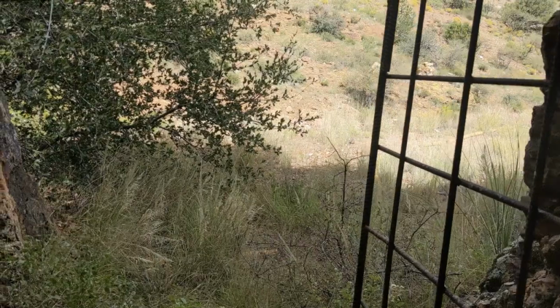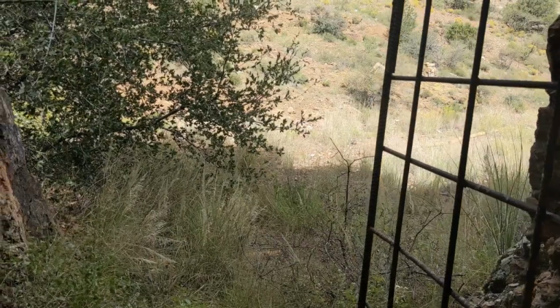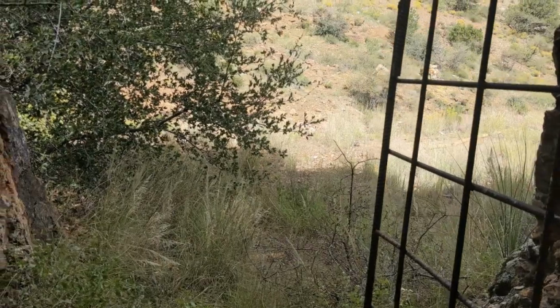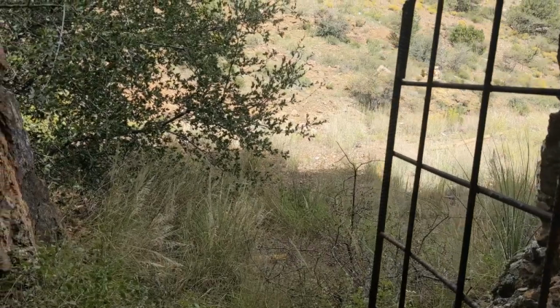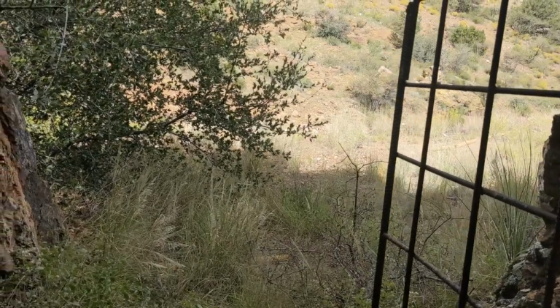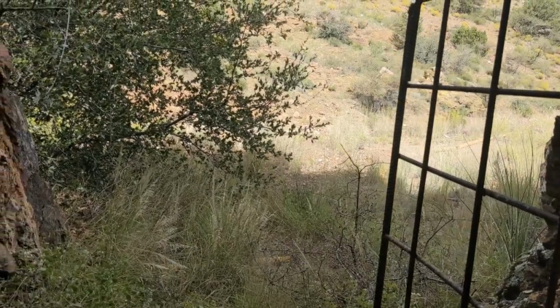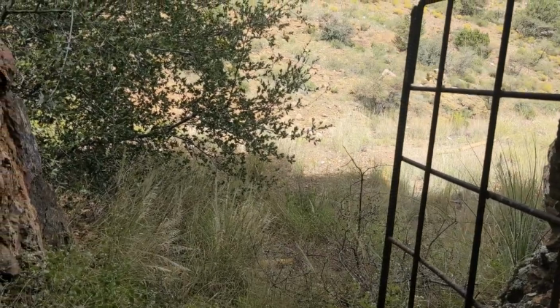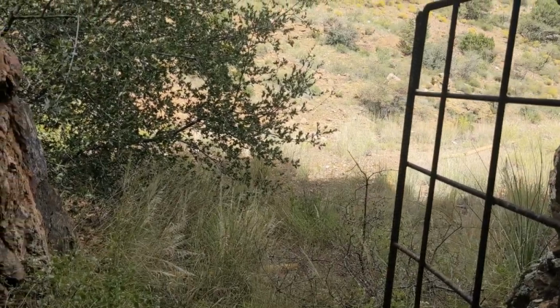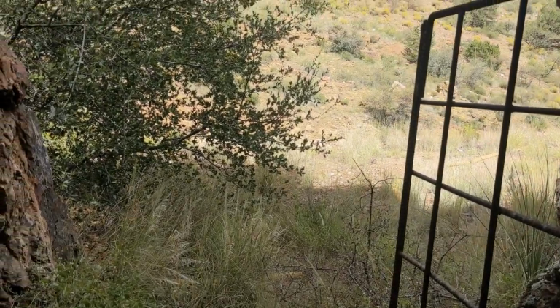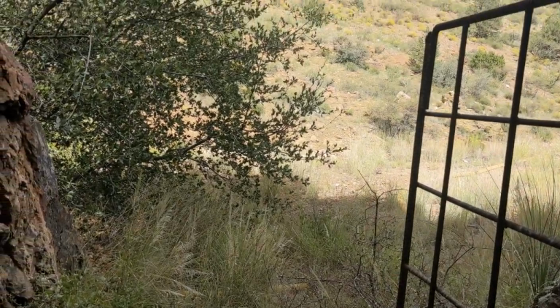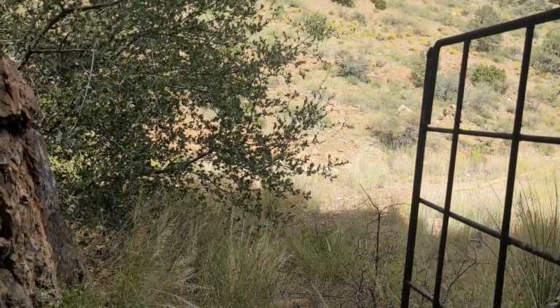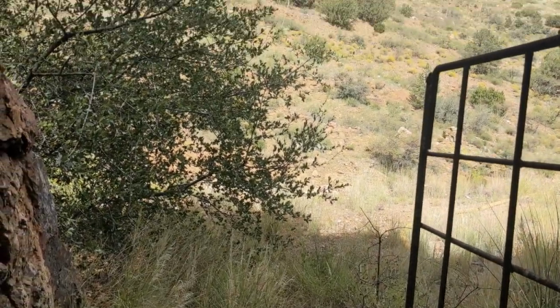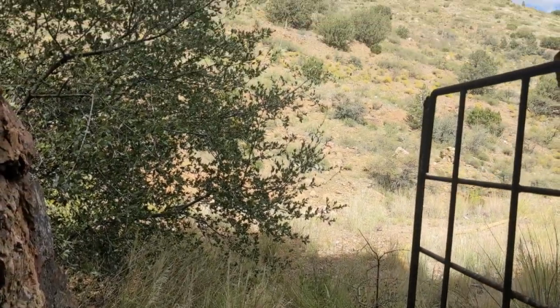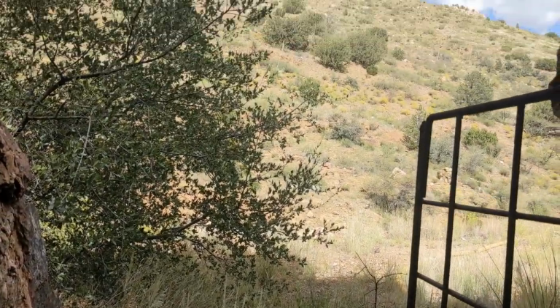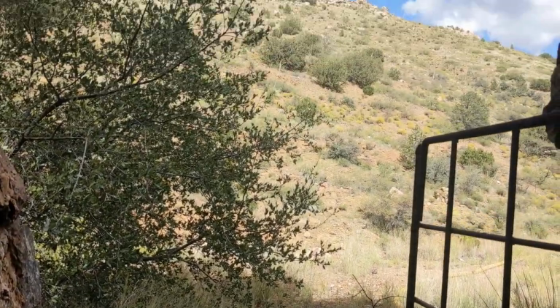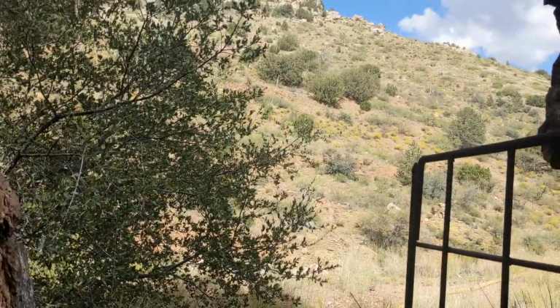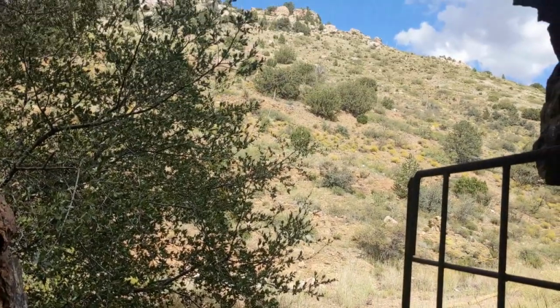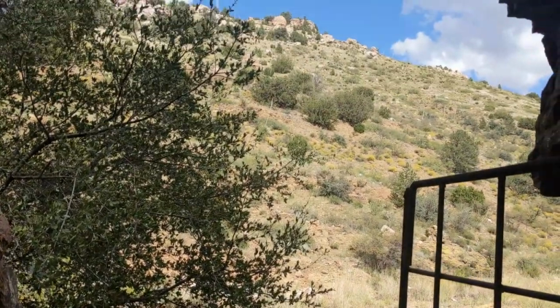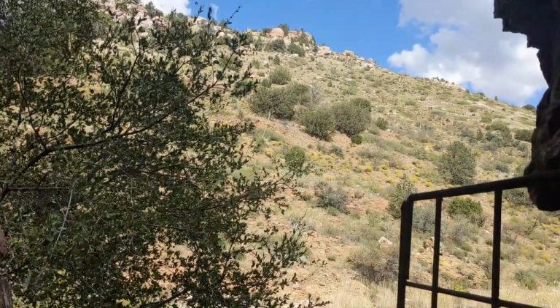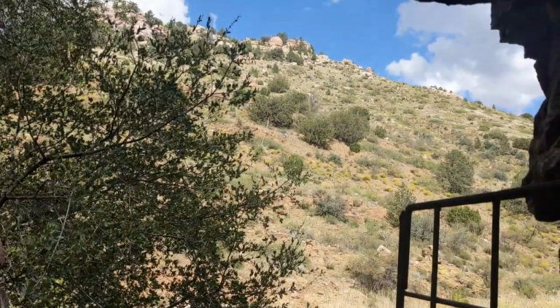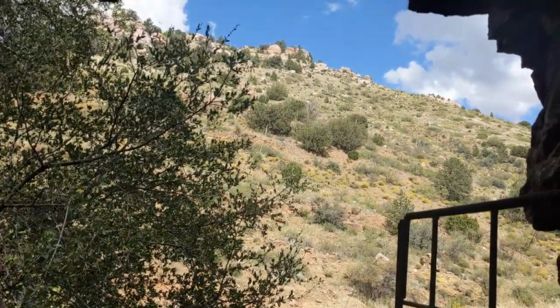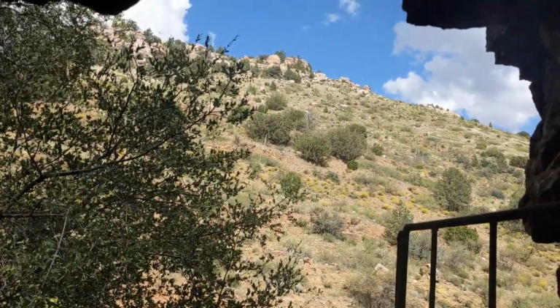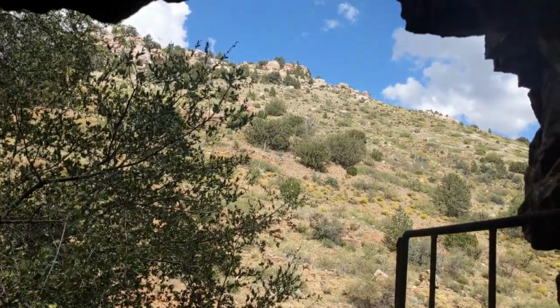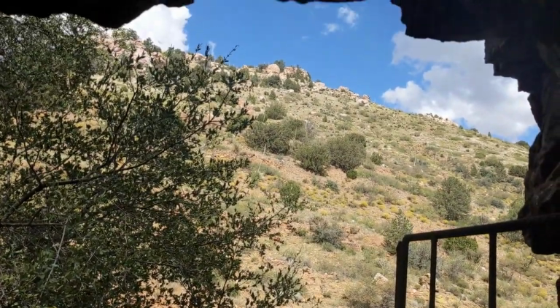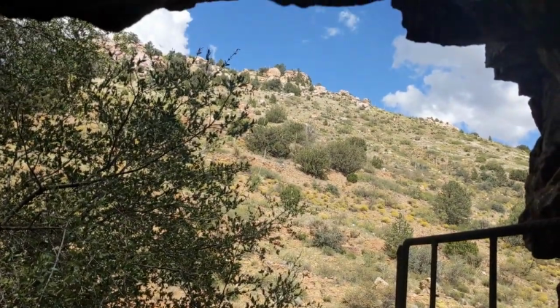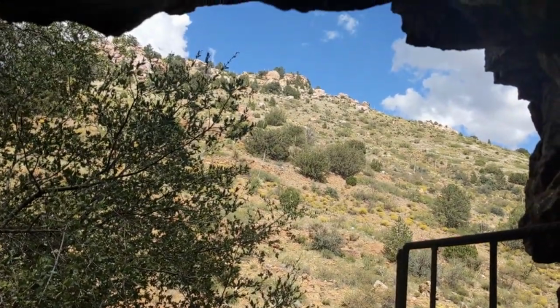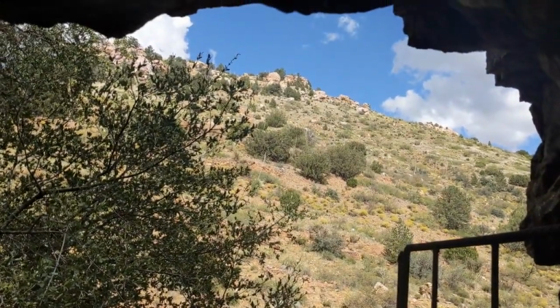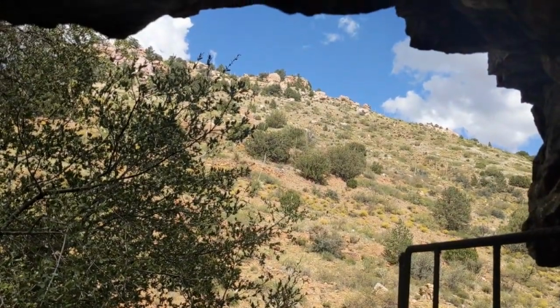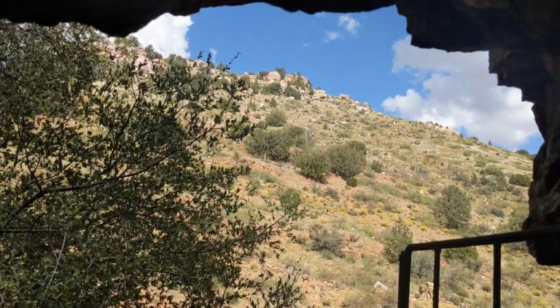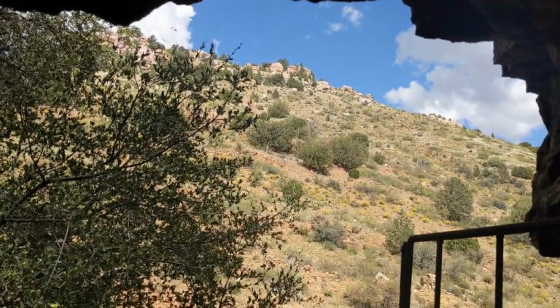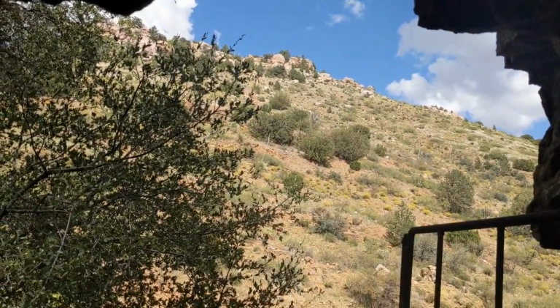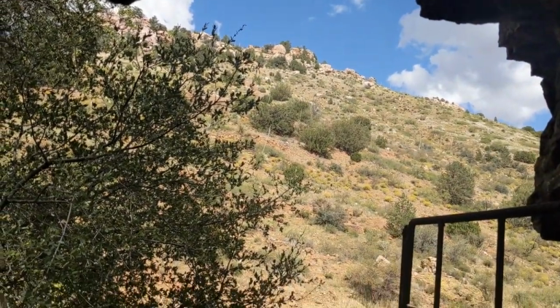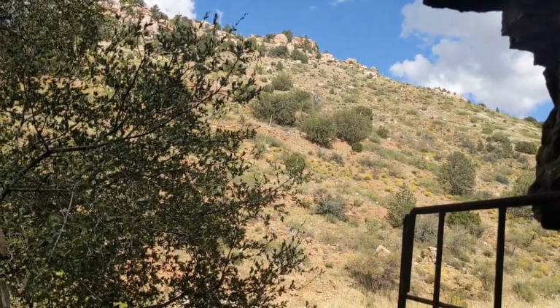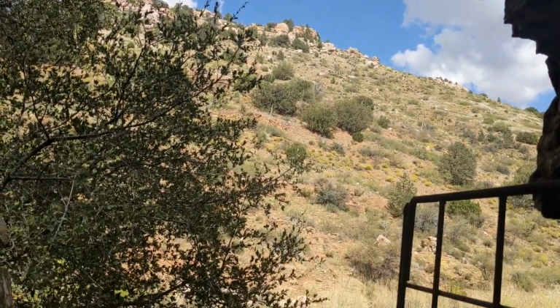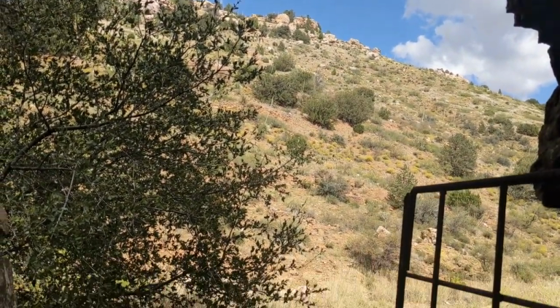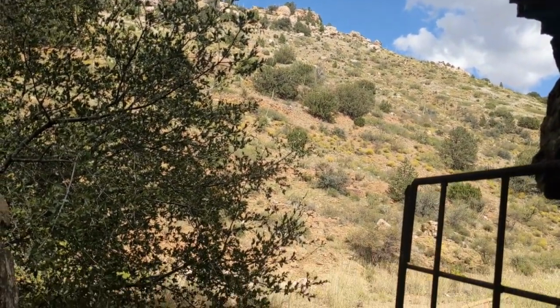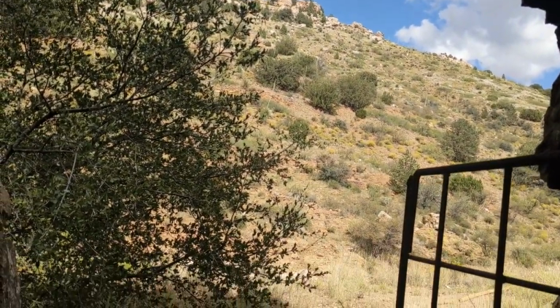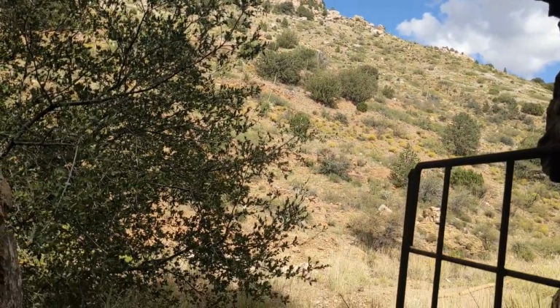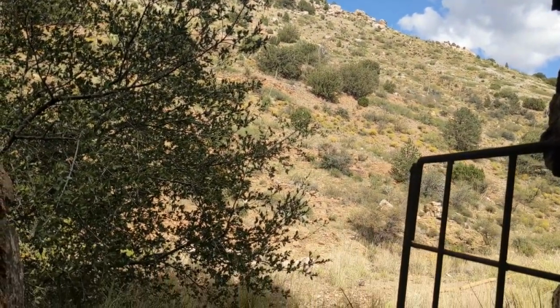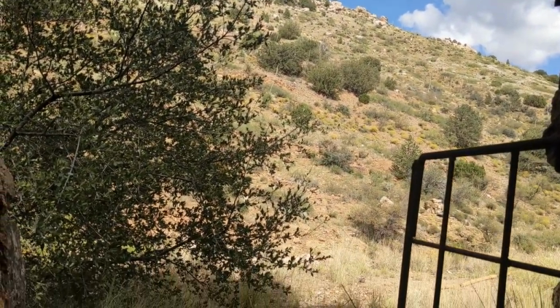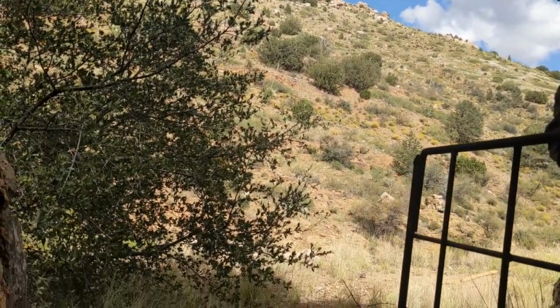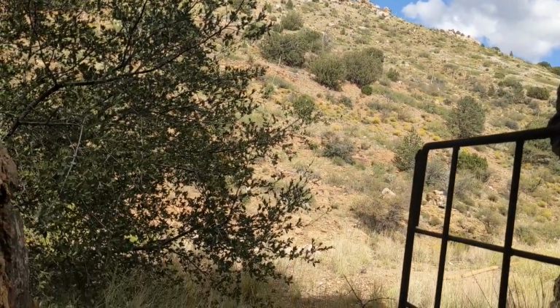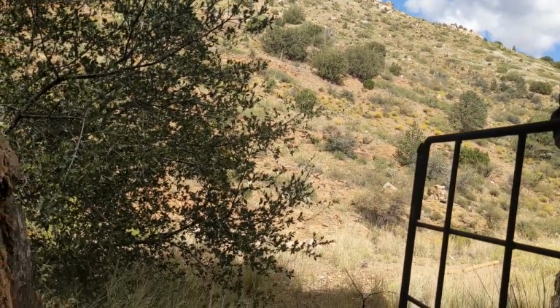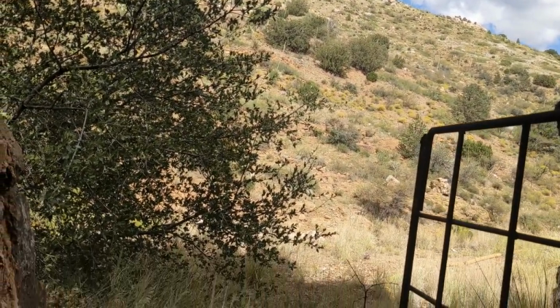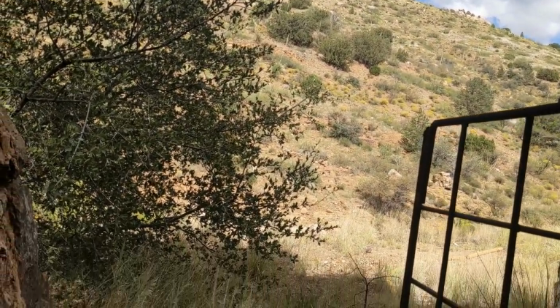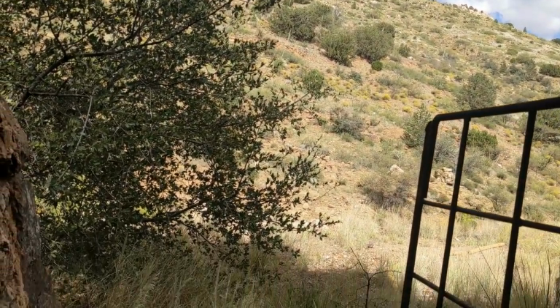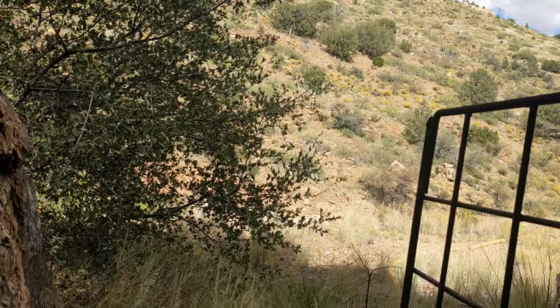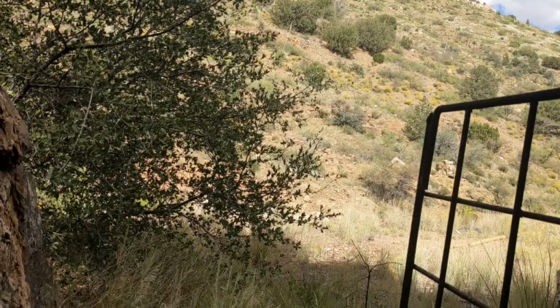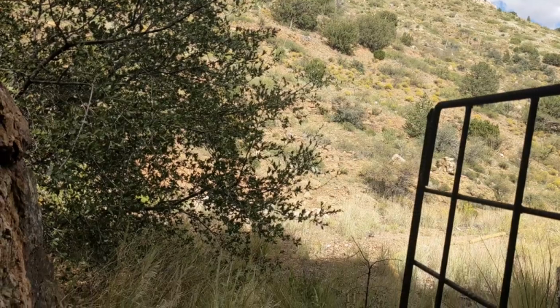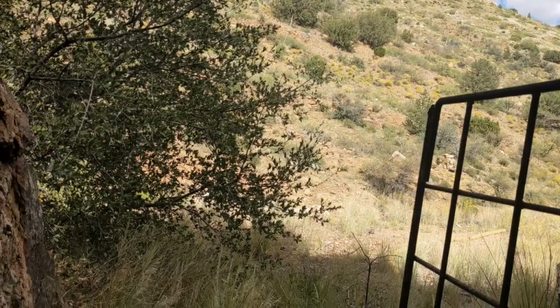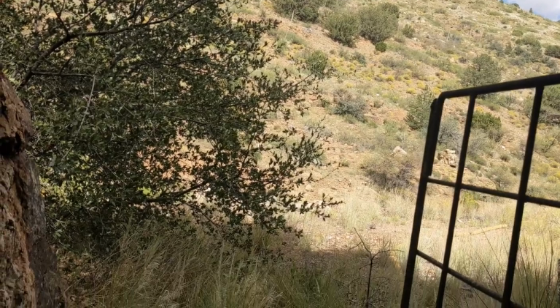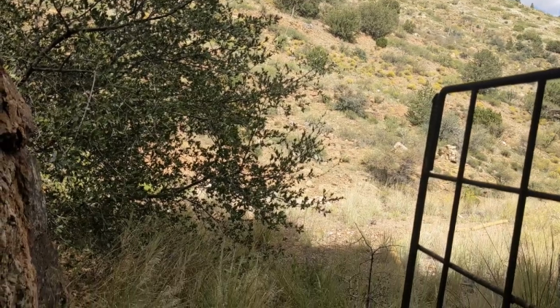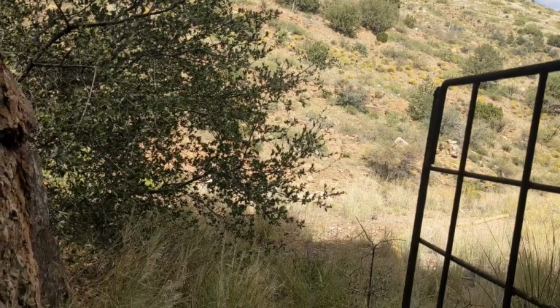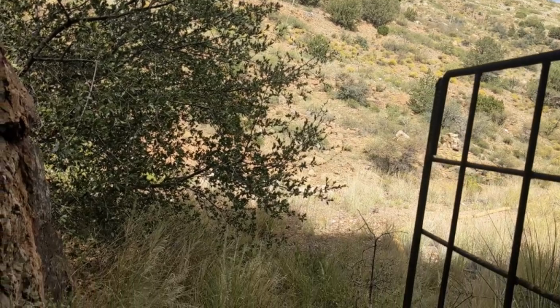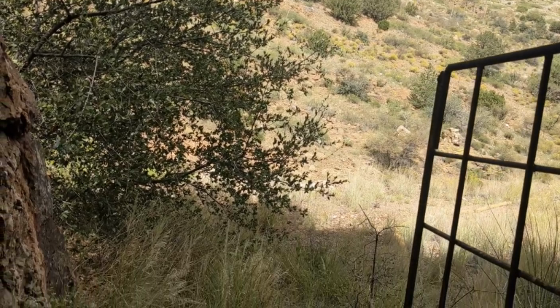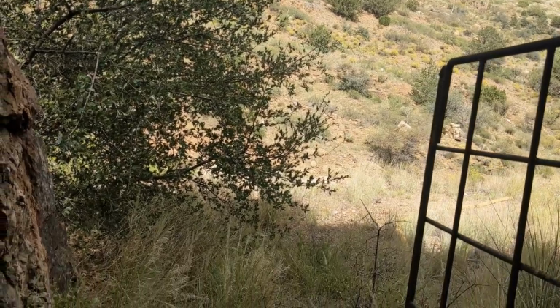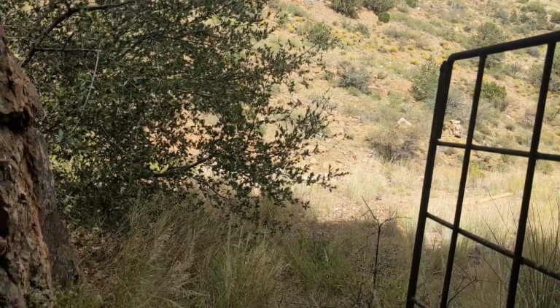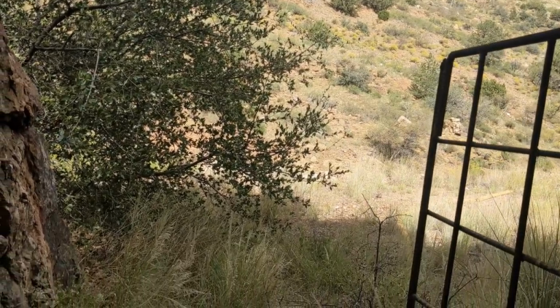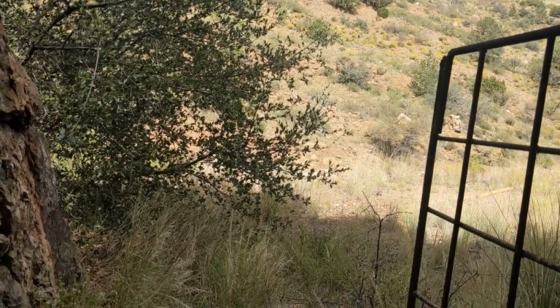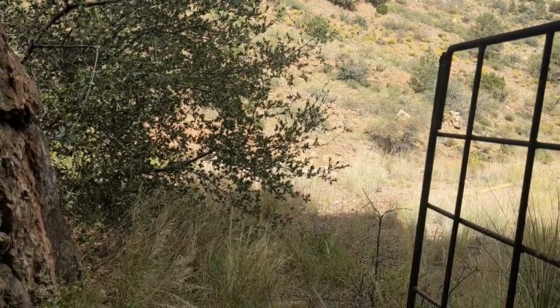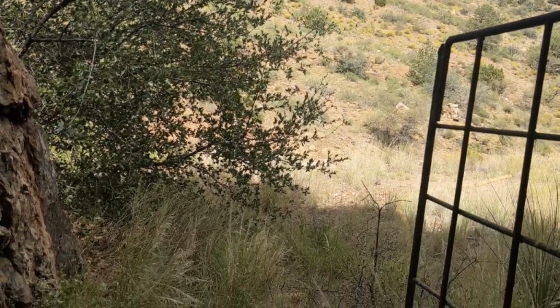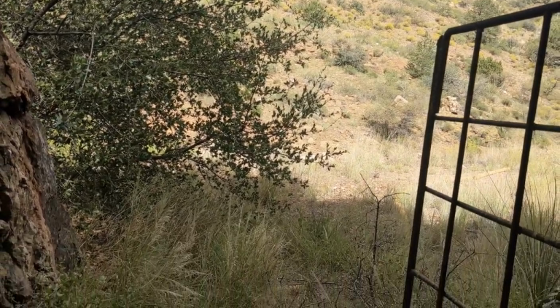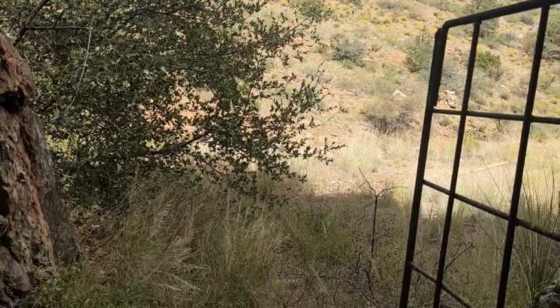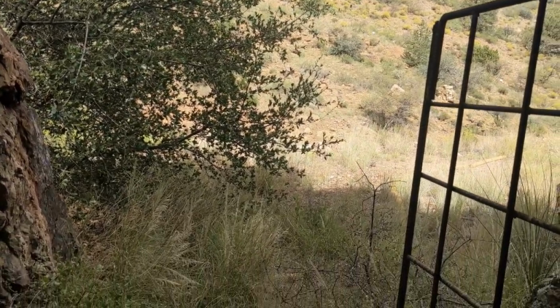Howdy folks. Once again, this is 411-19 with Headframe Hunters. We're here in what we'll call the Swede Tunnel.